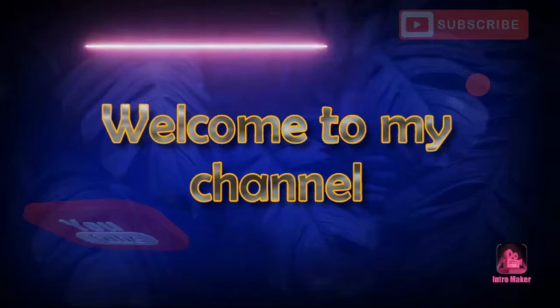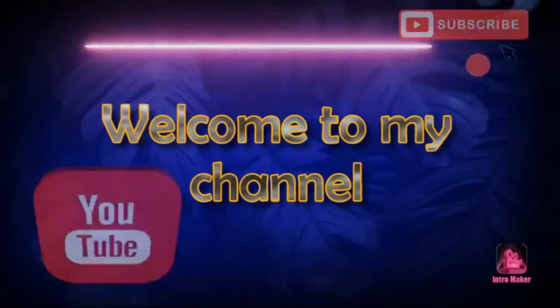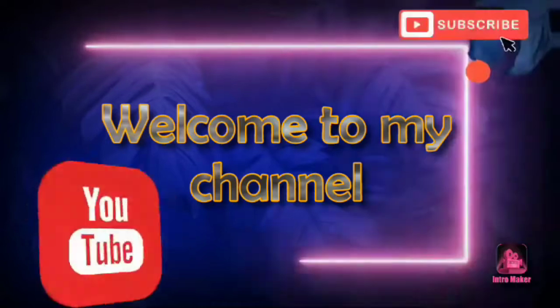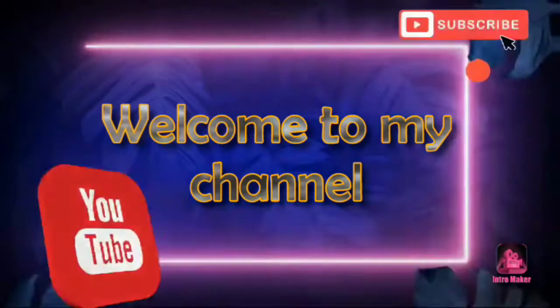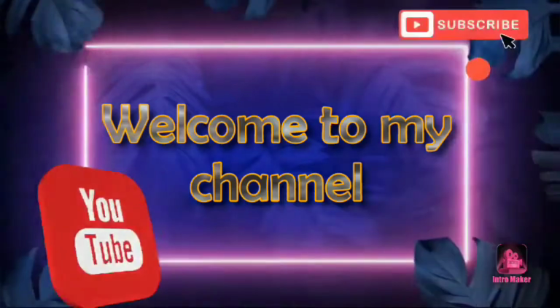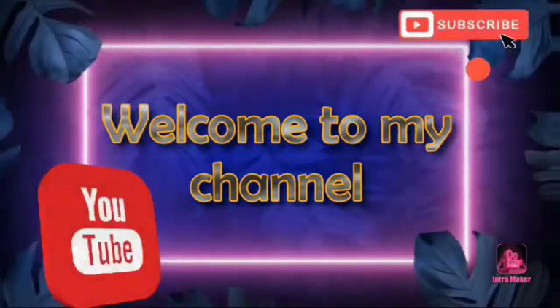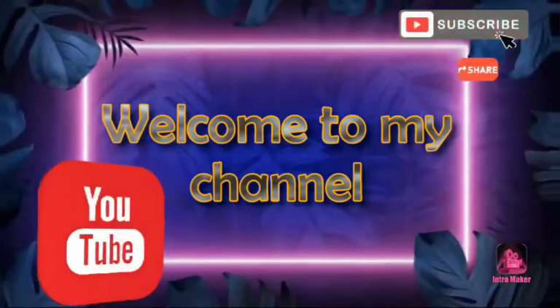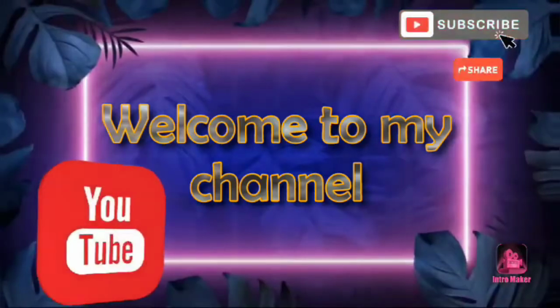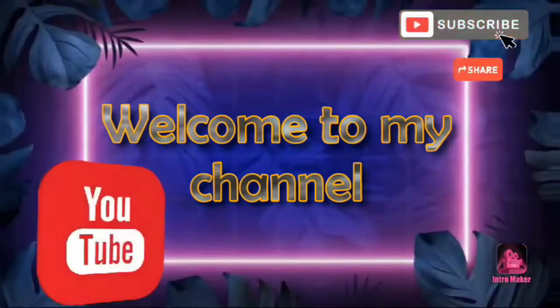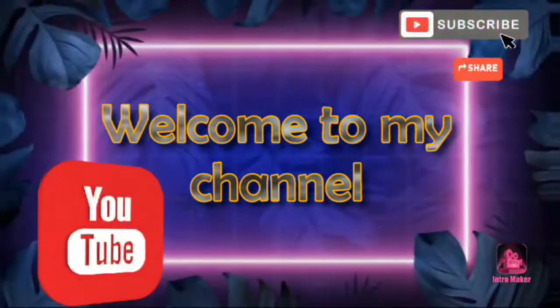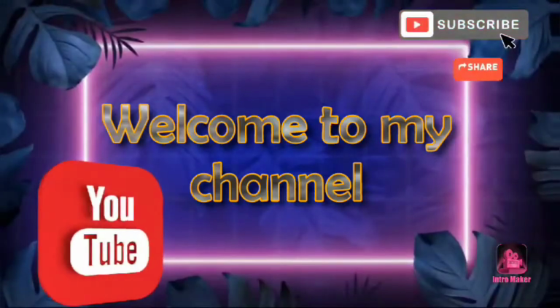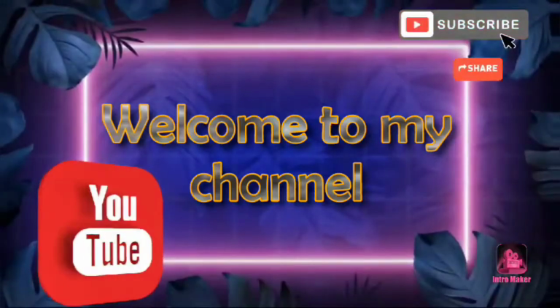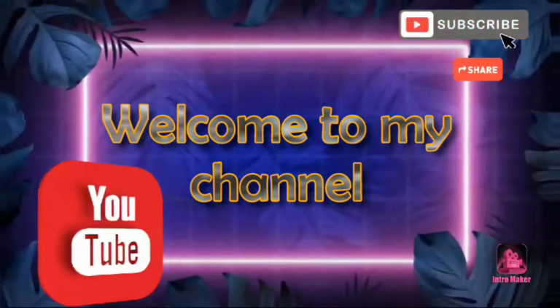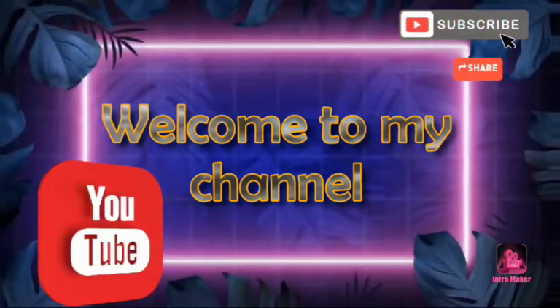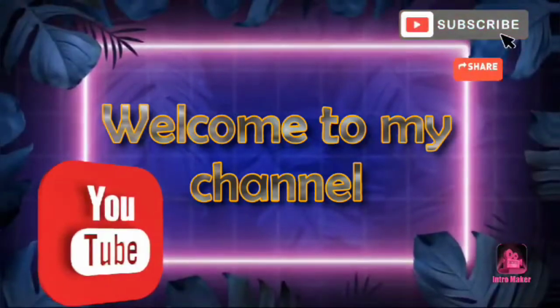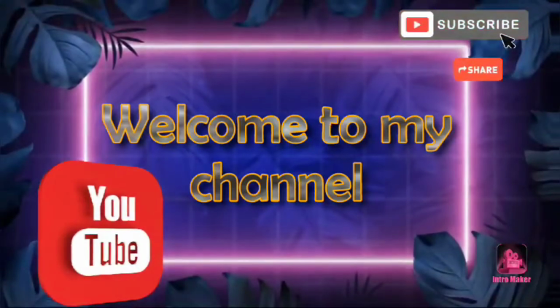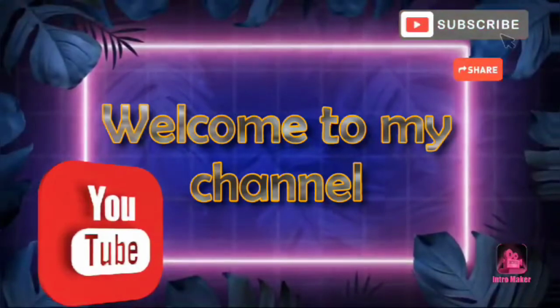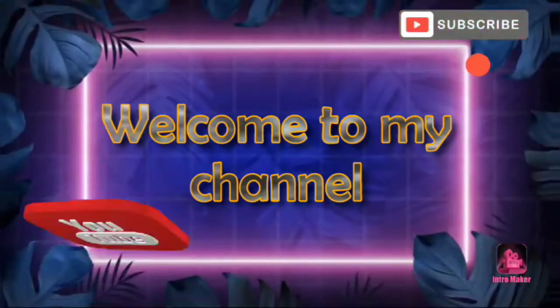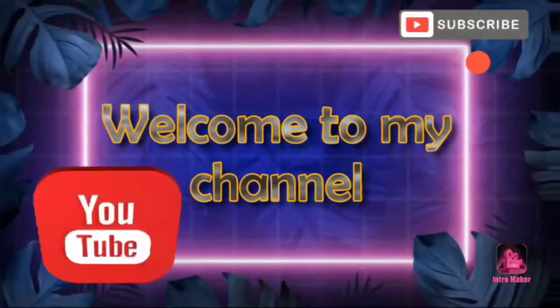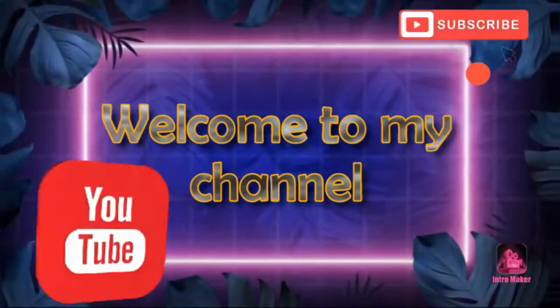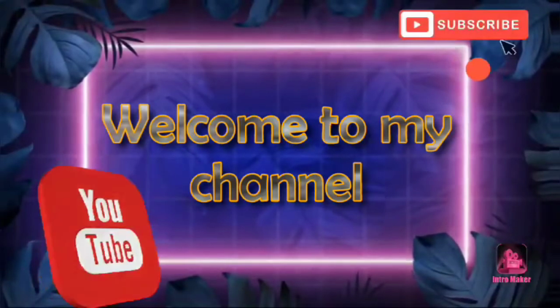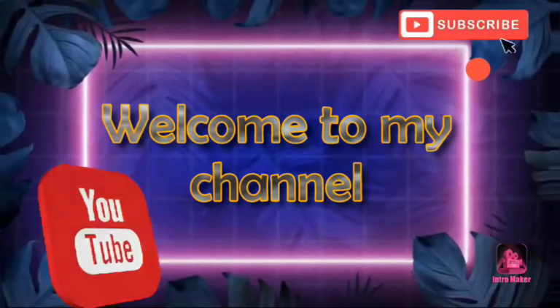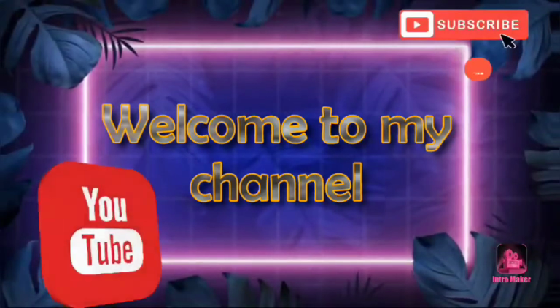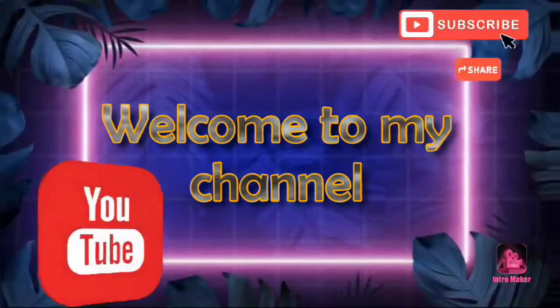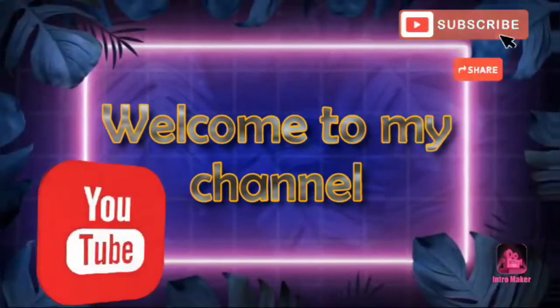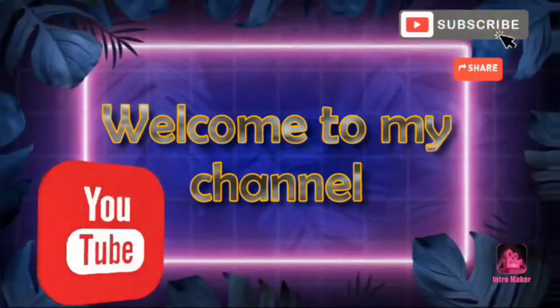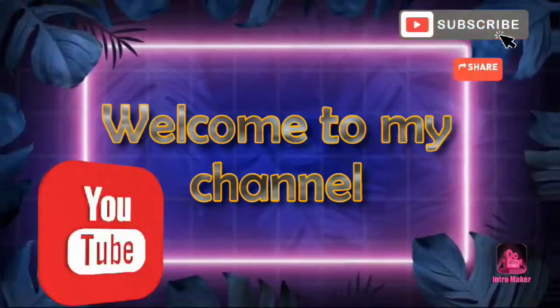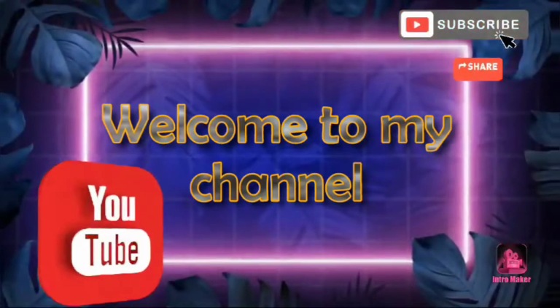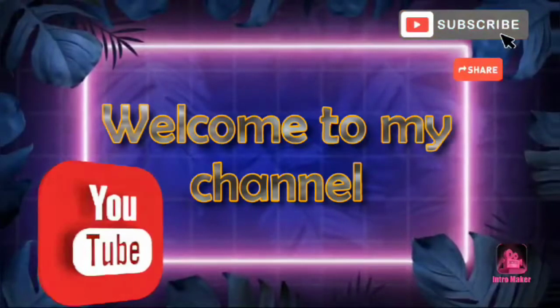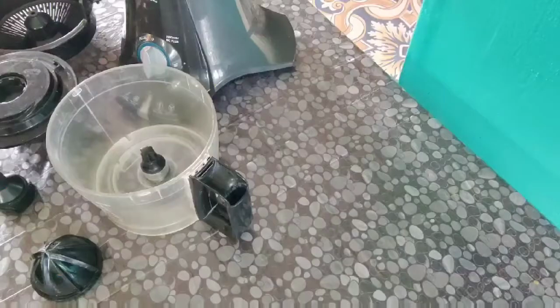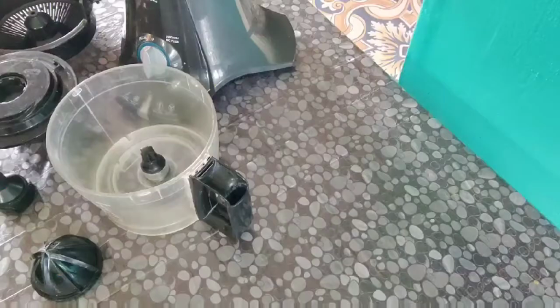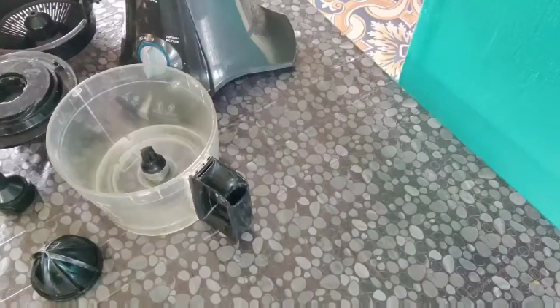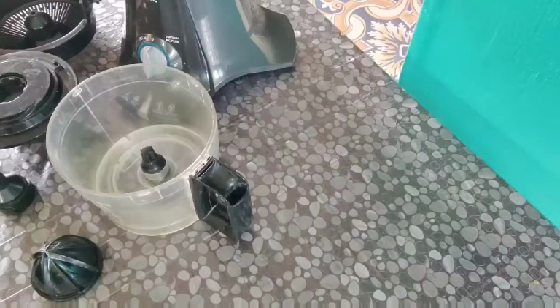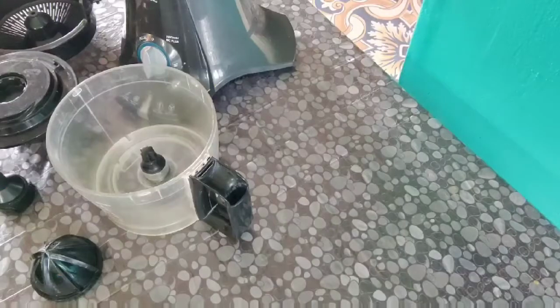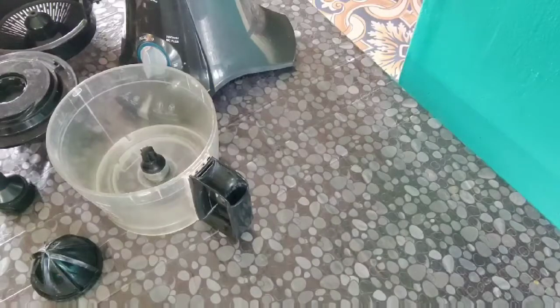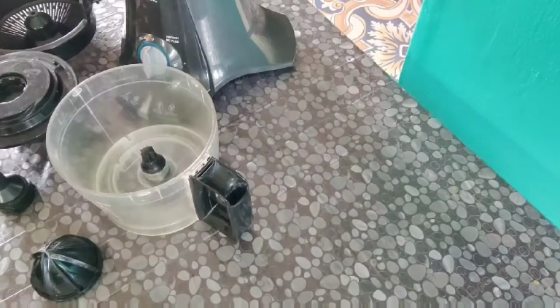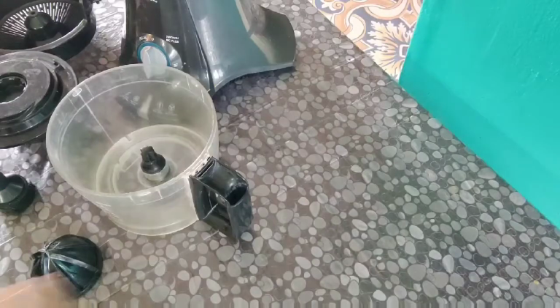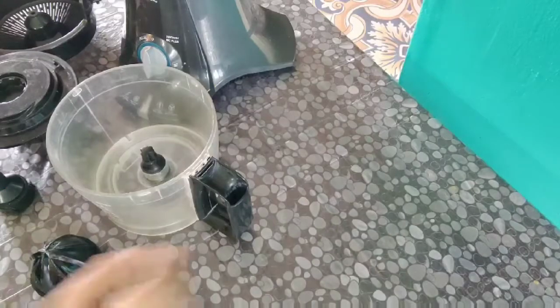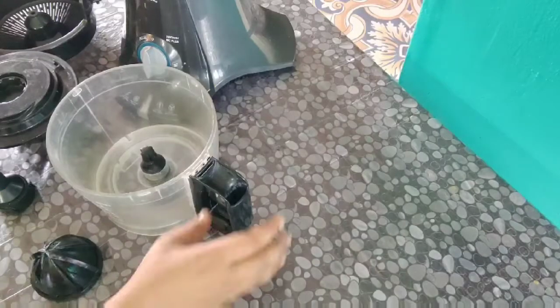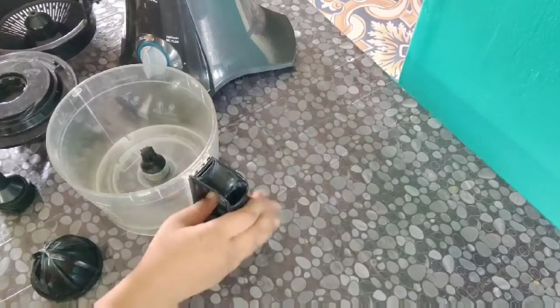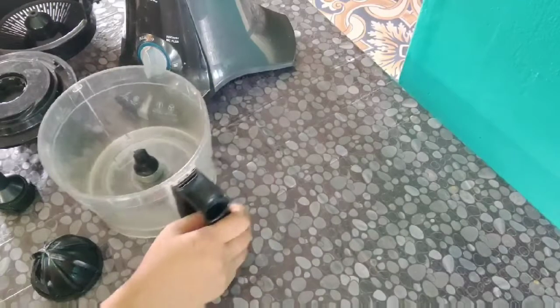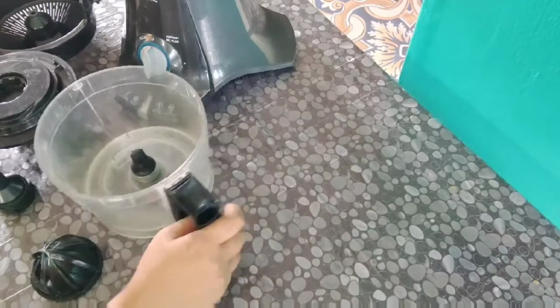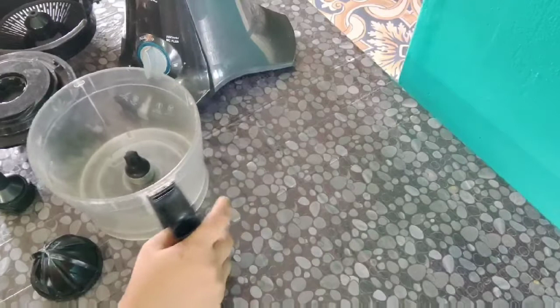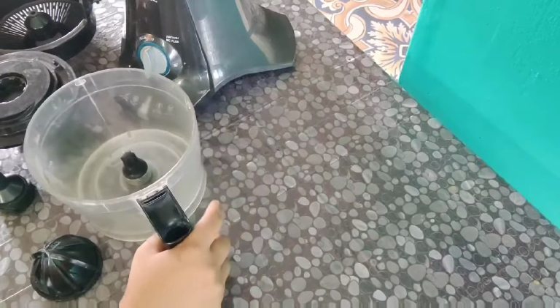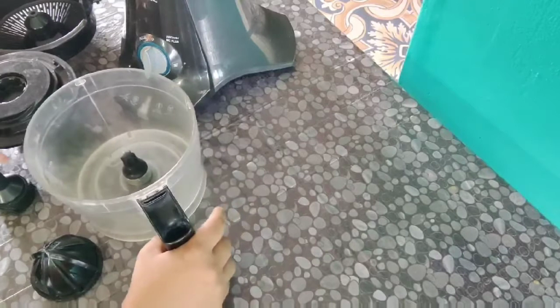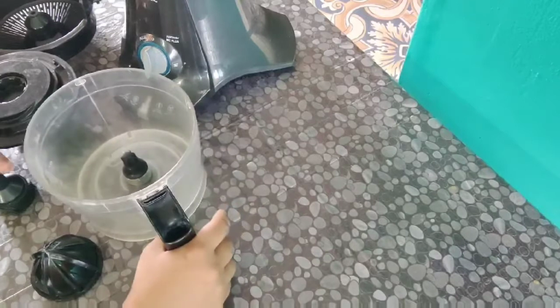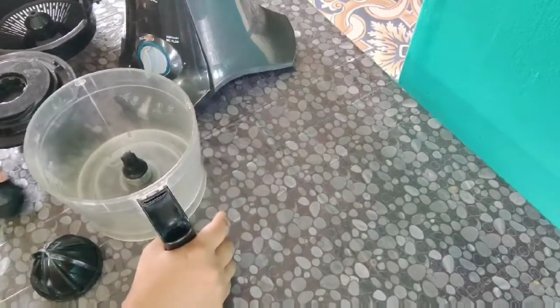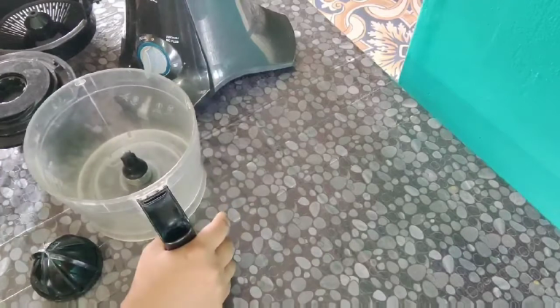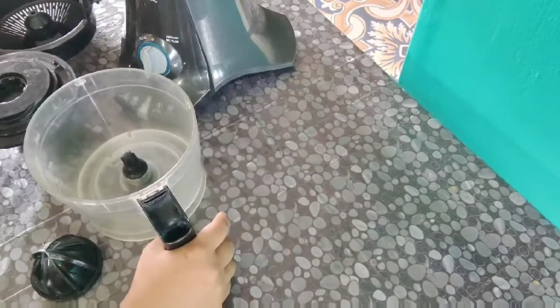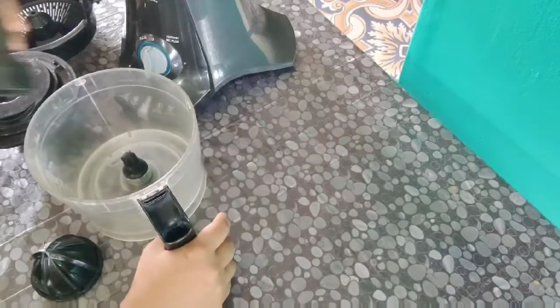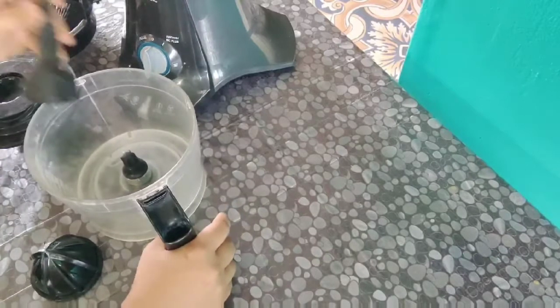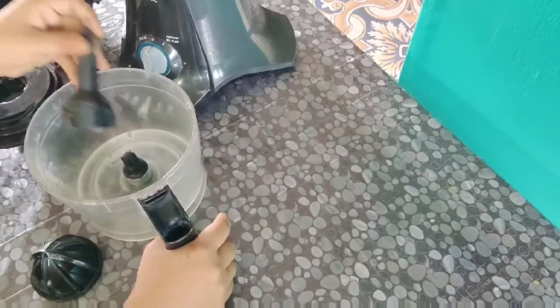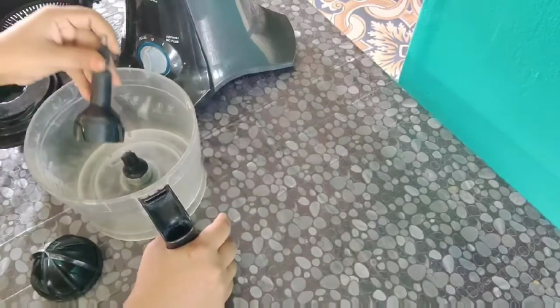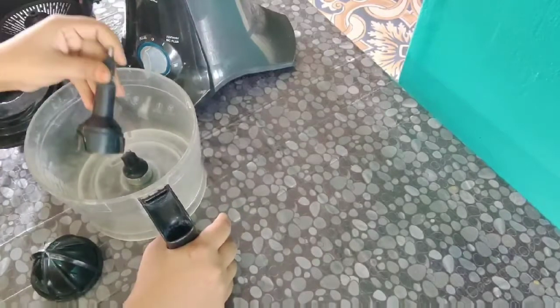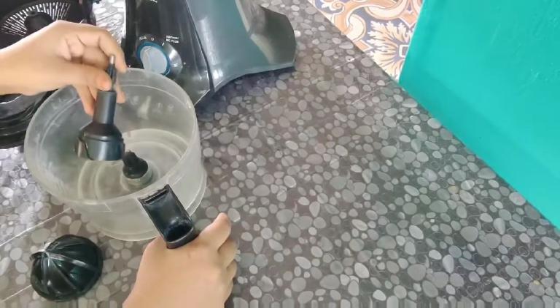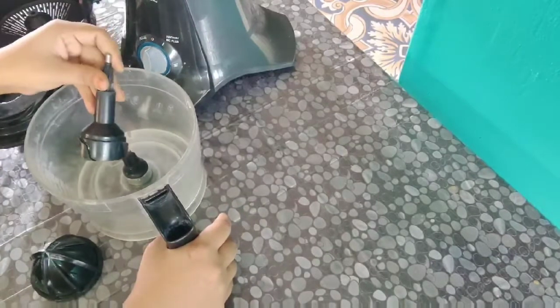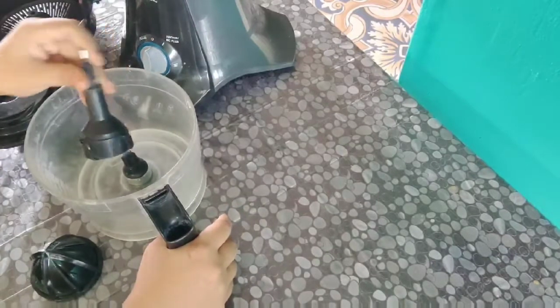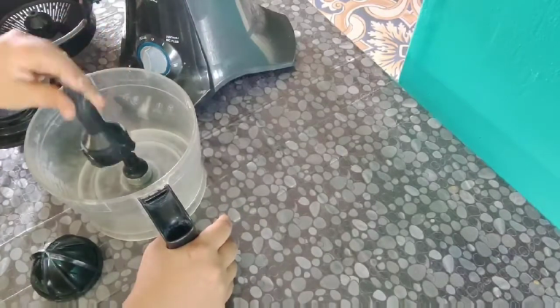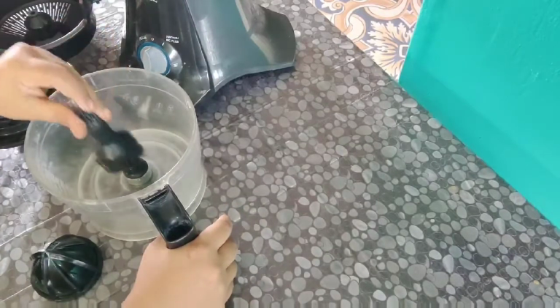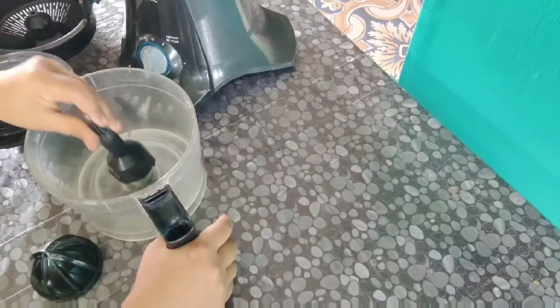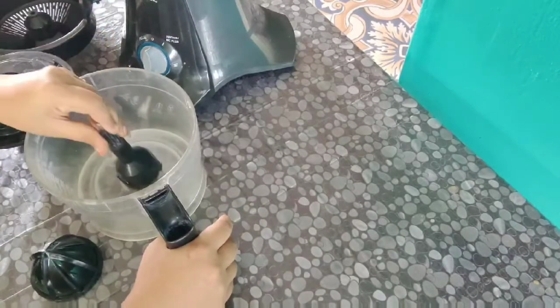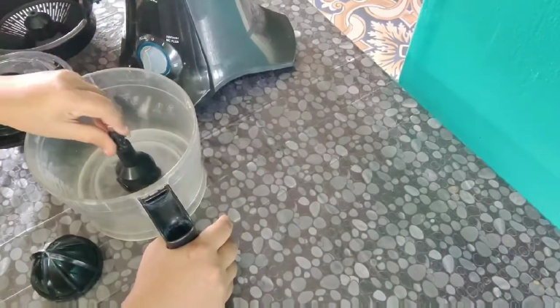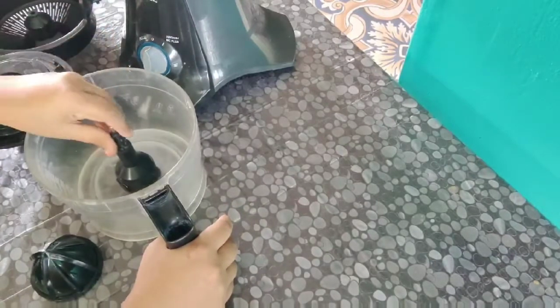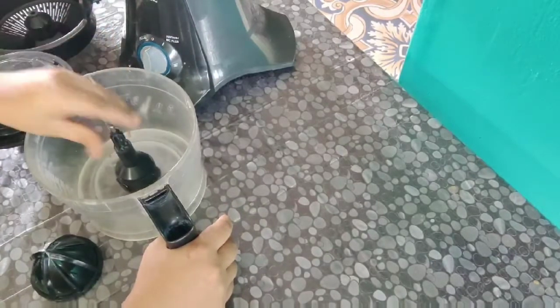Hi guys, welcome to my channel. Today I will show the juicer number 2.